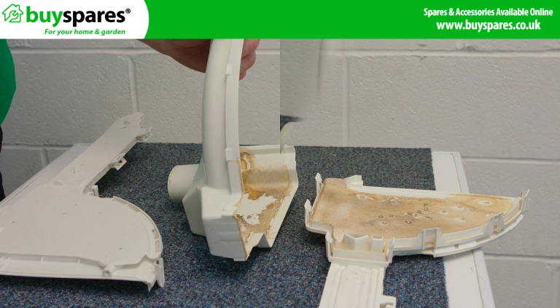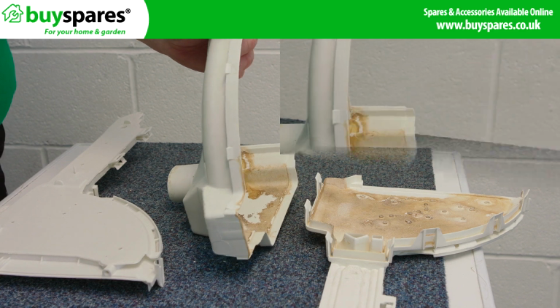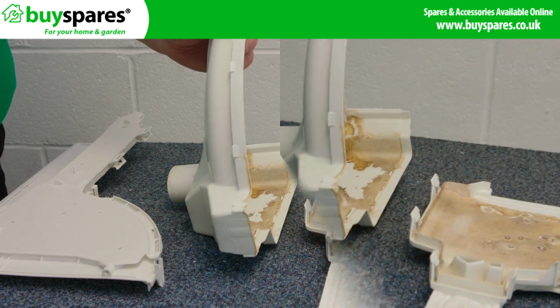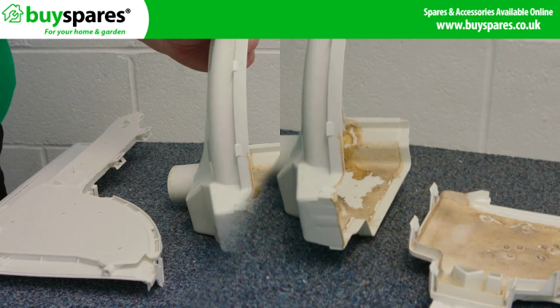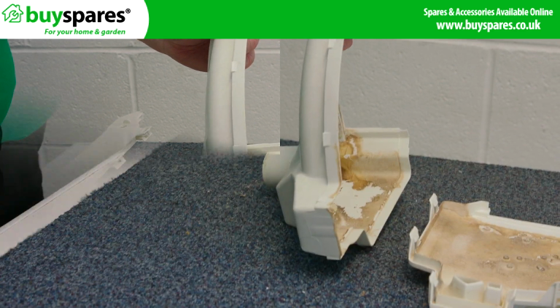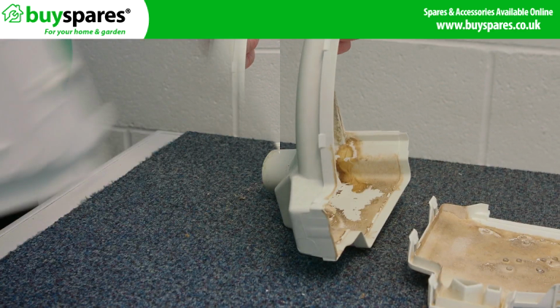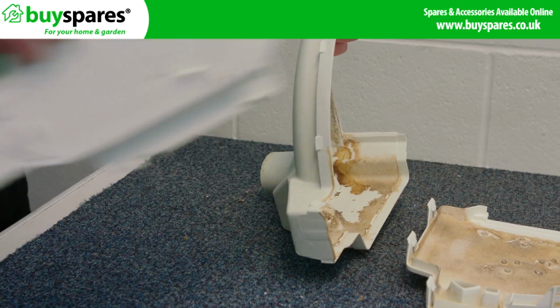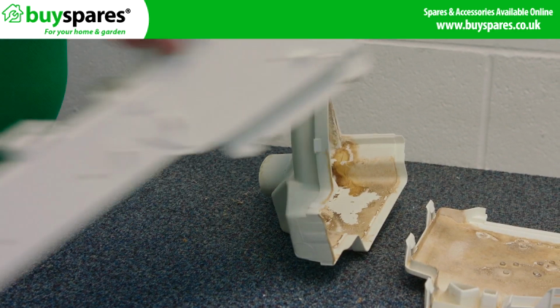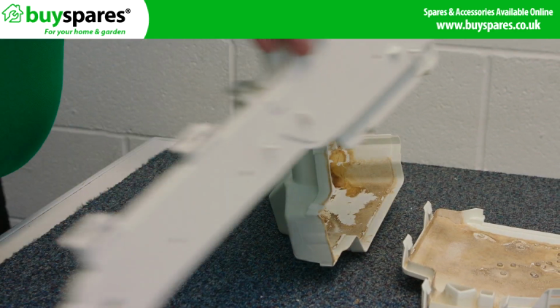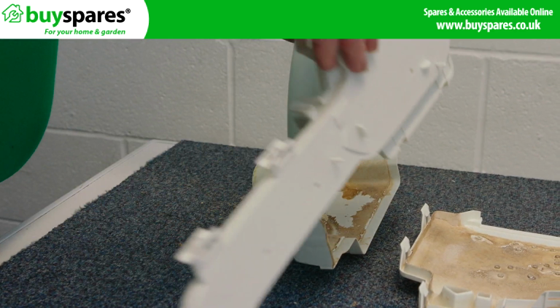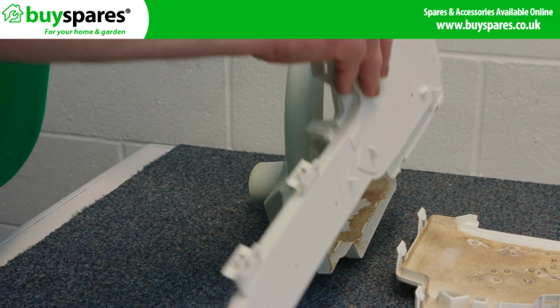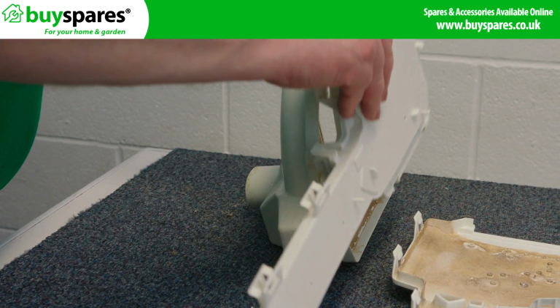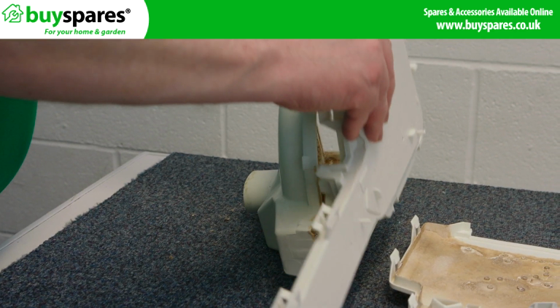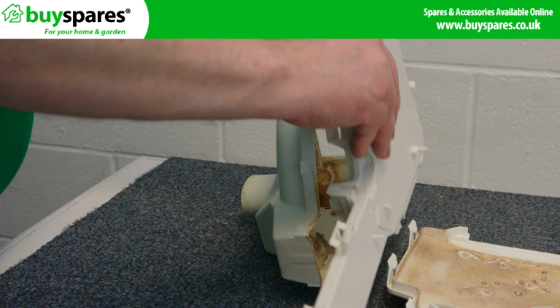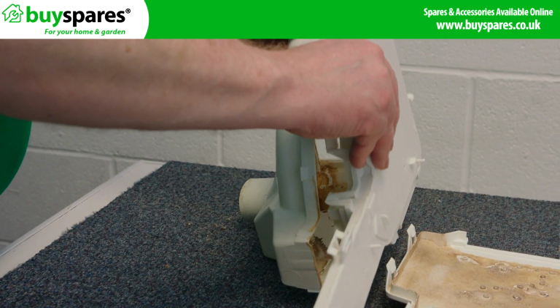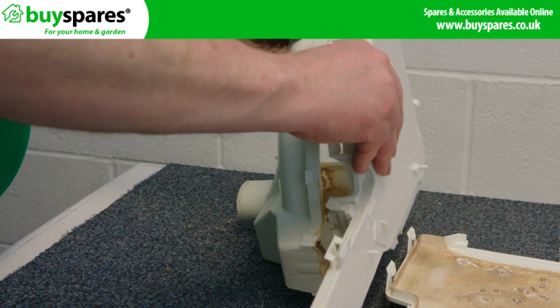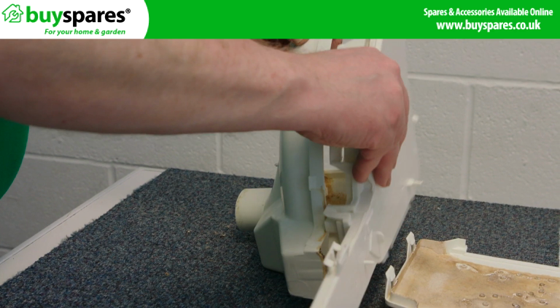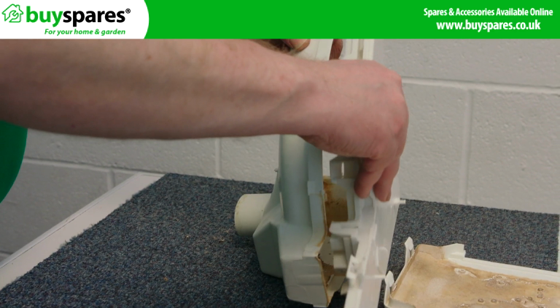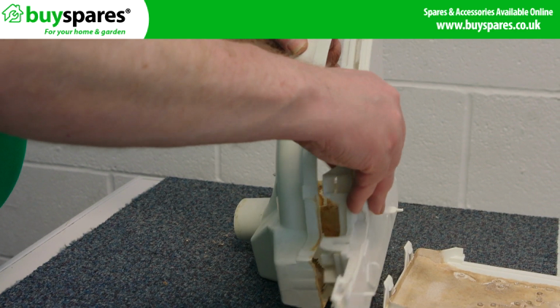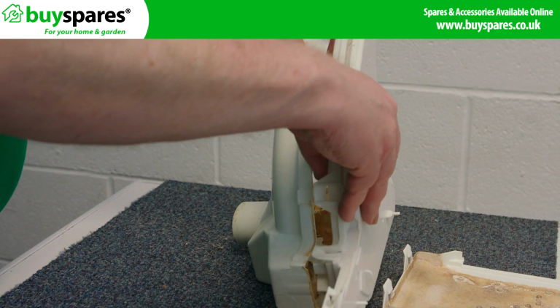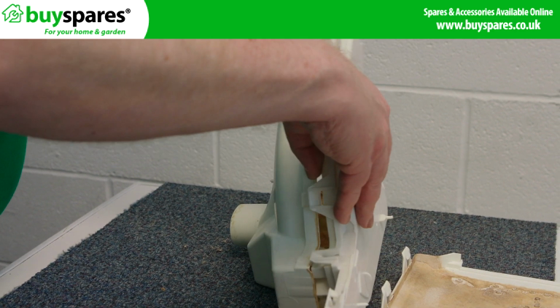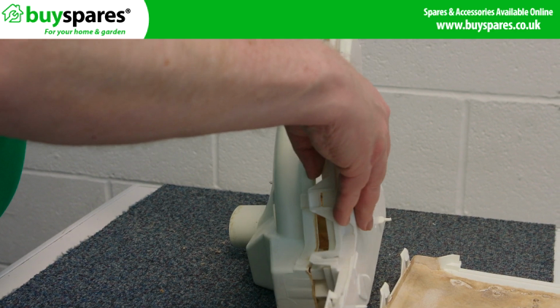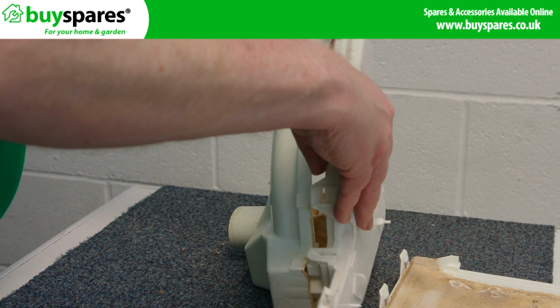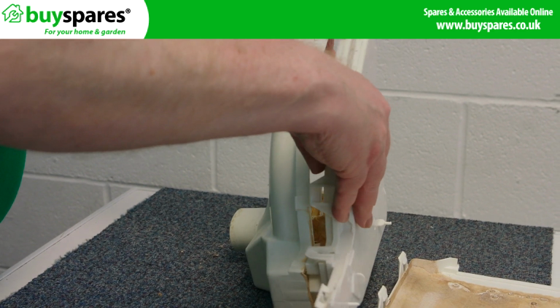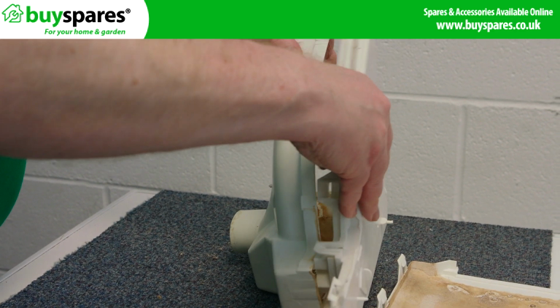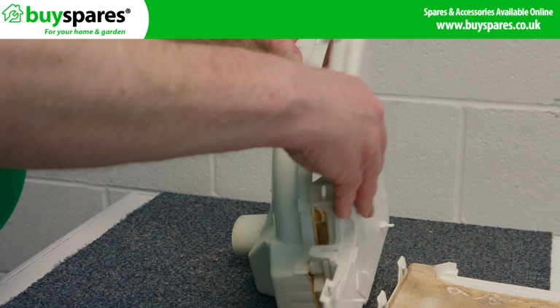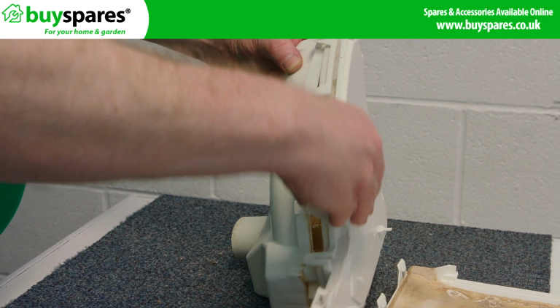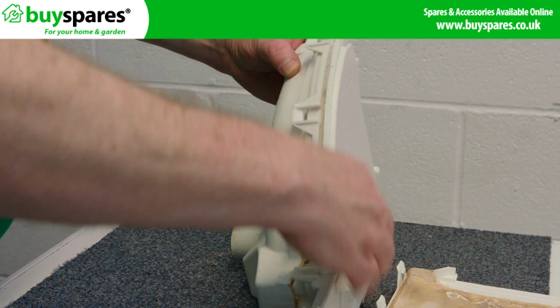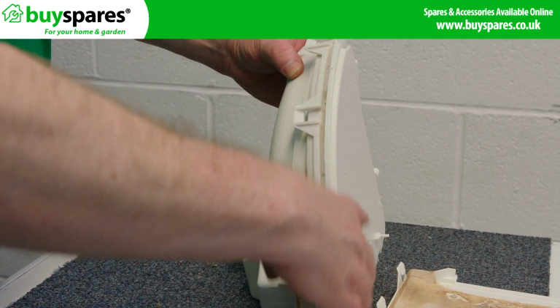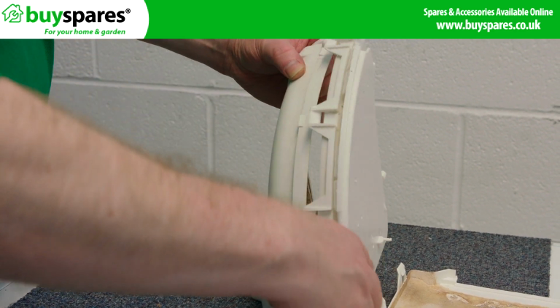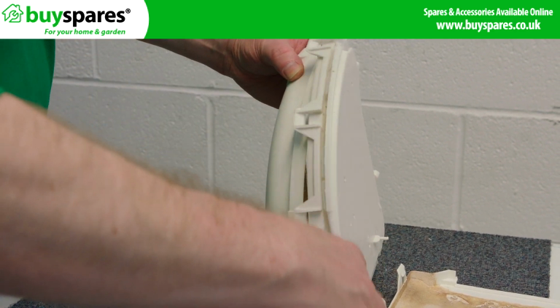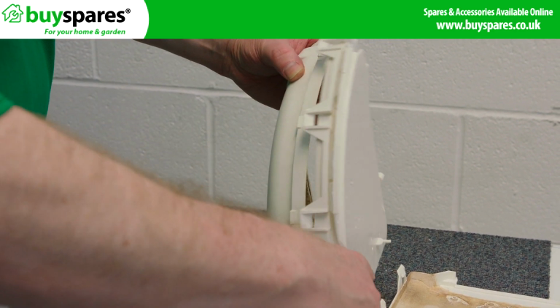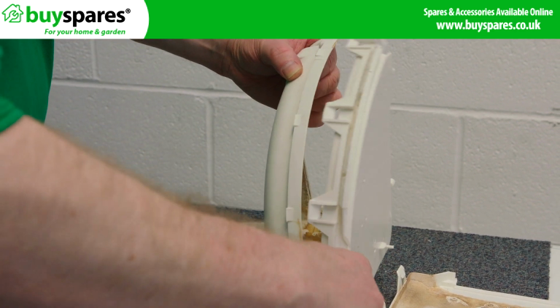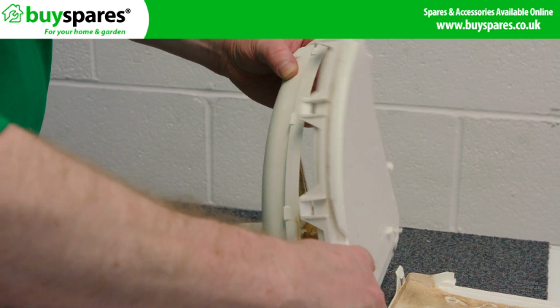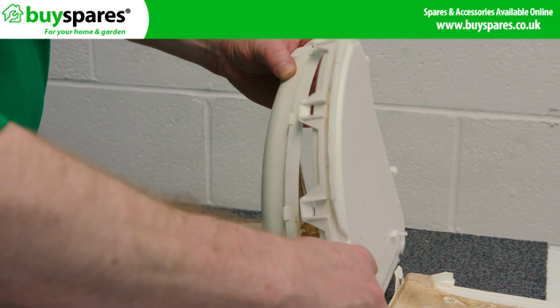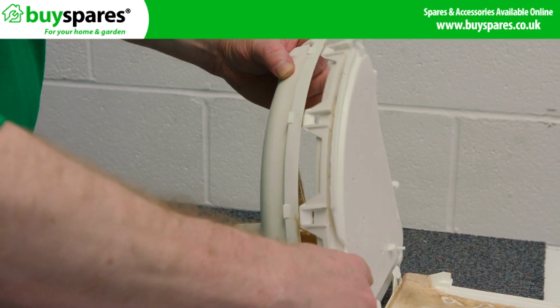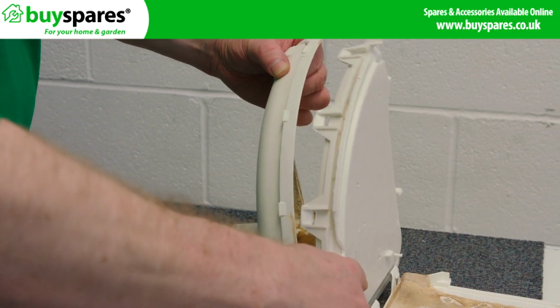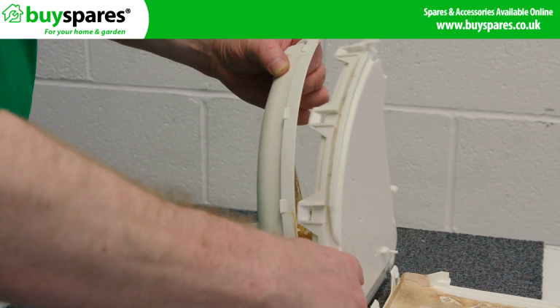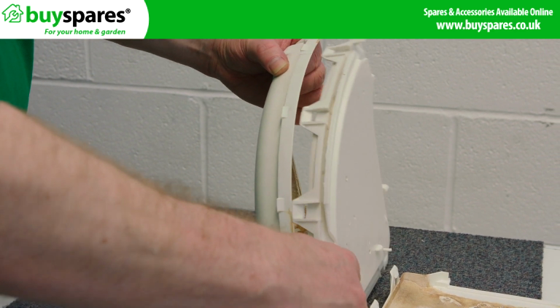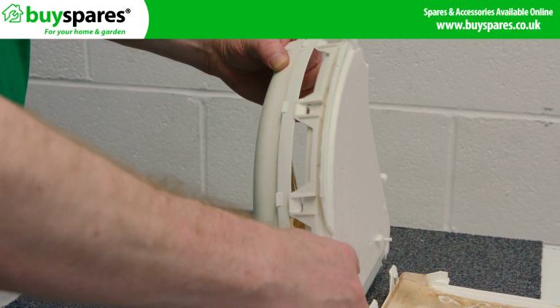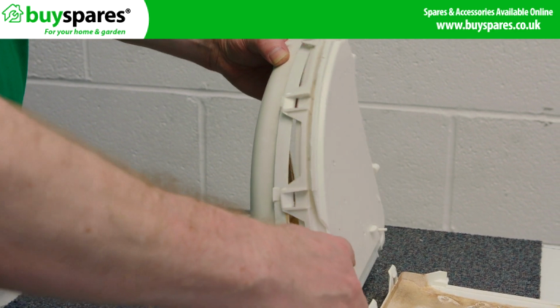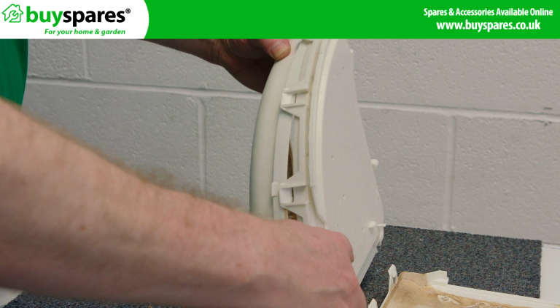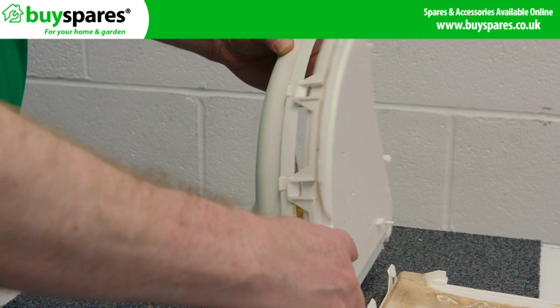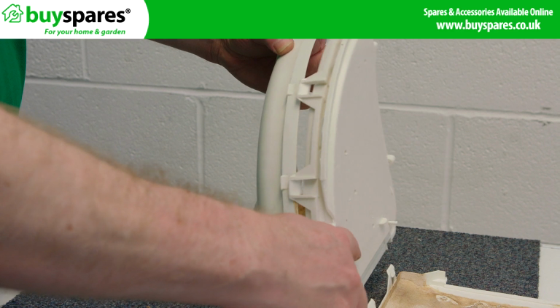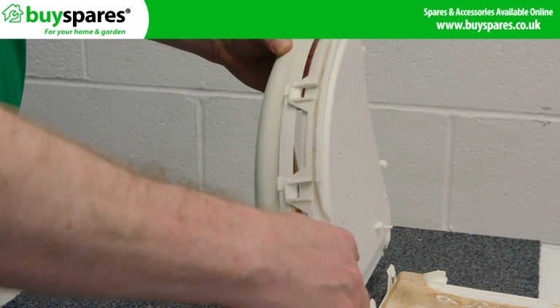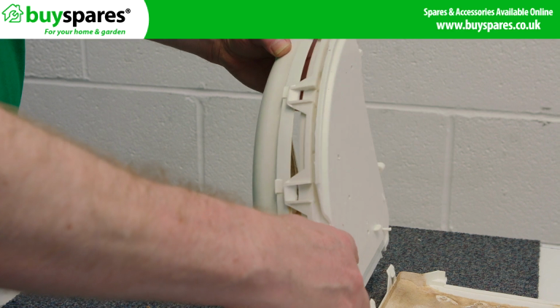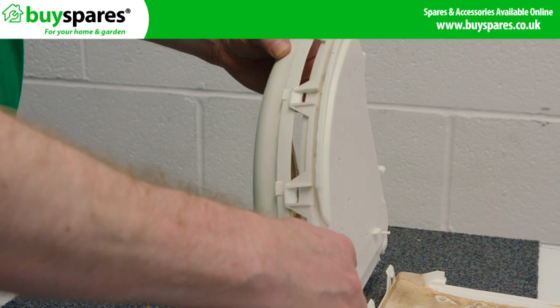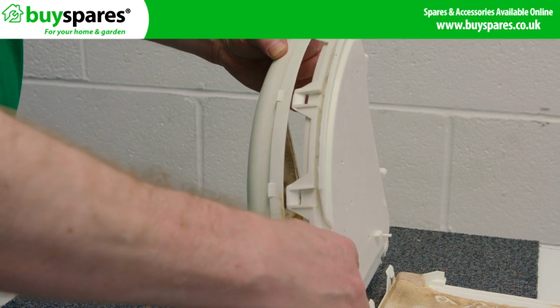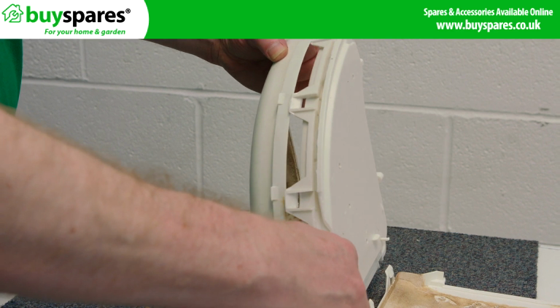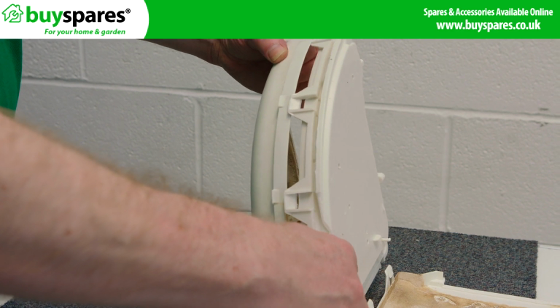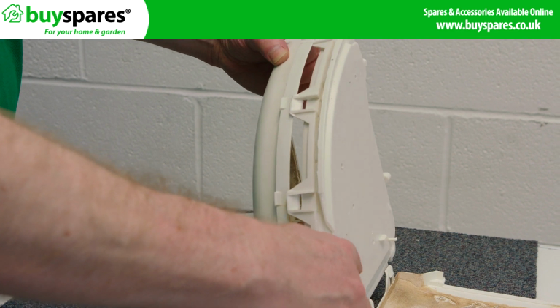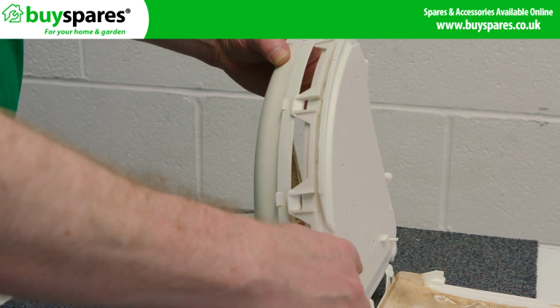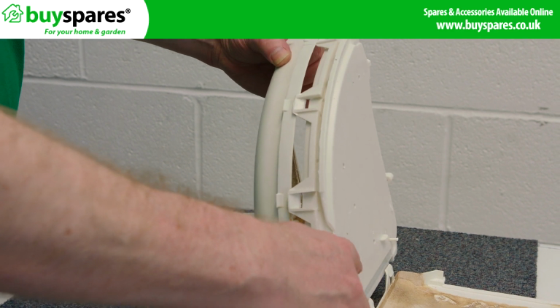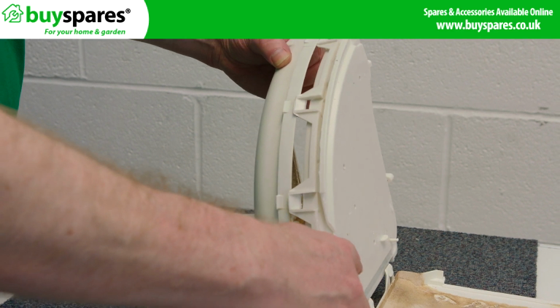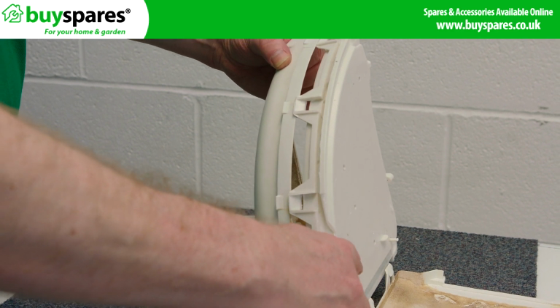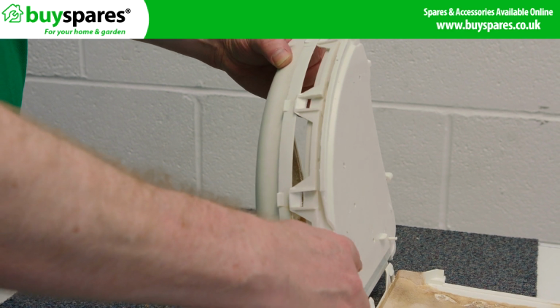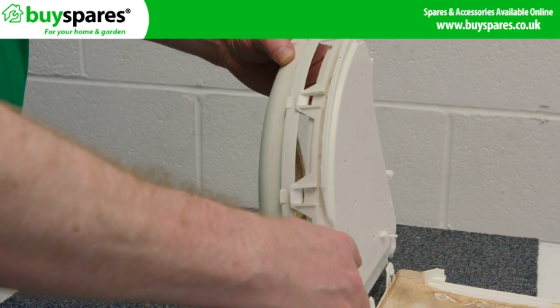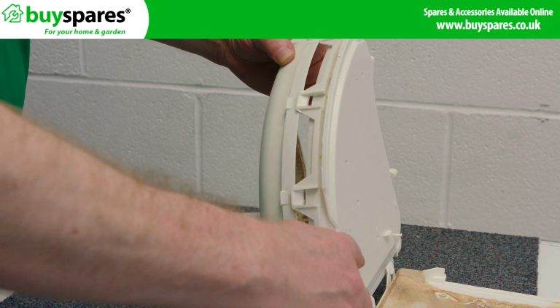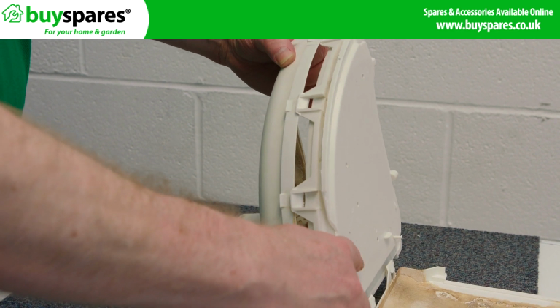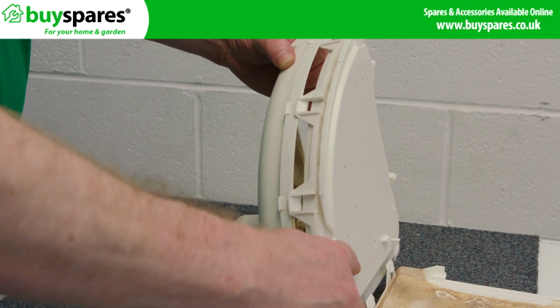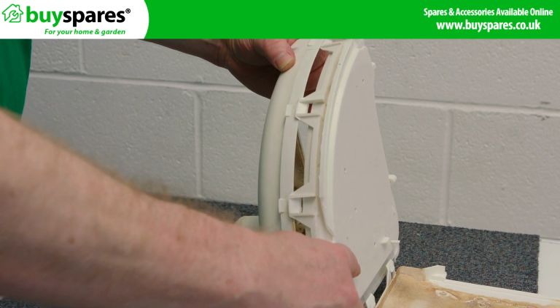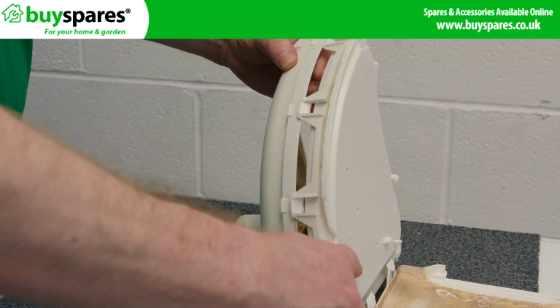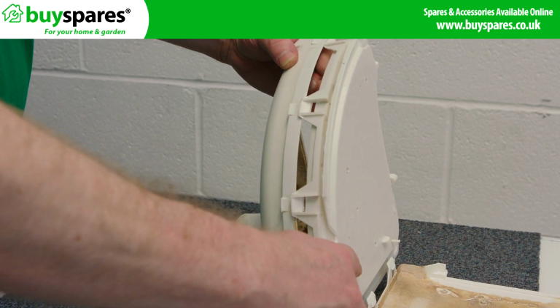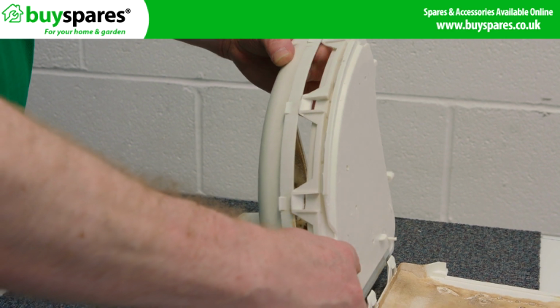Place the new dispenser top over the bottom section and make sure it is lined up correctly before clipping the new dispenser top in place.